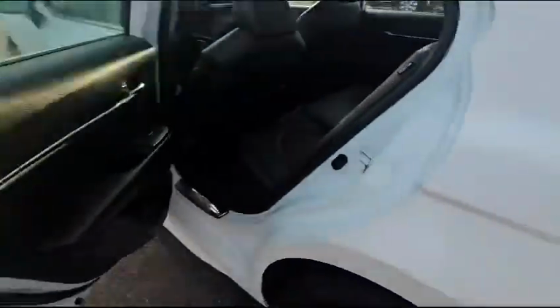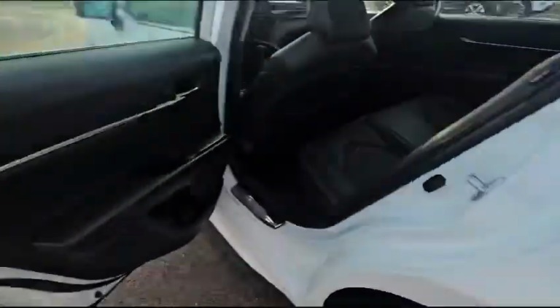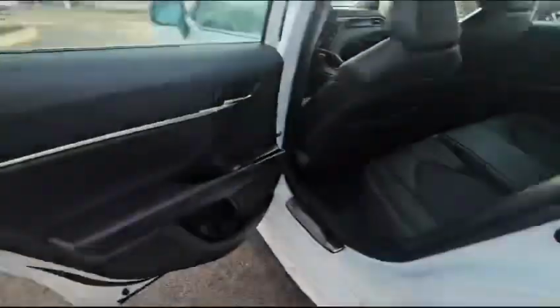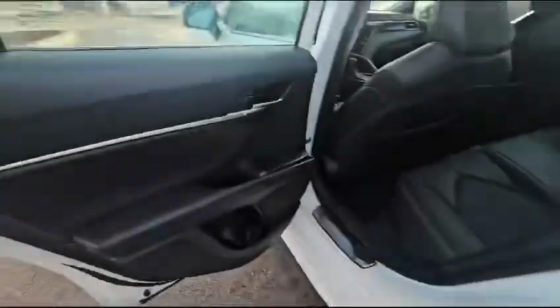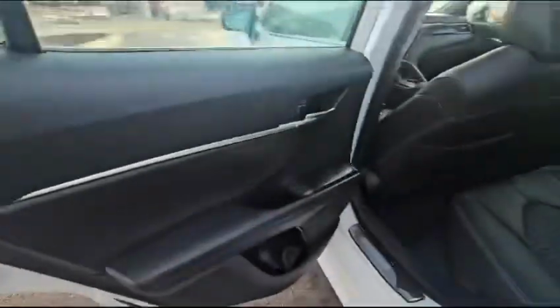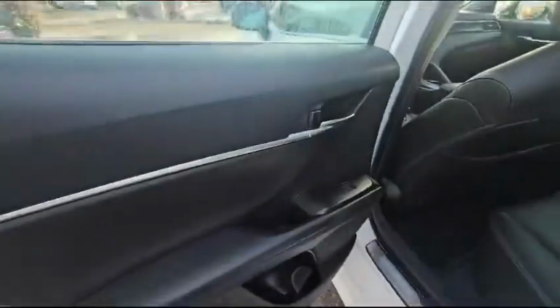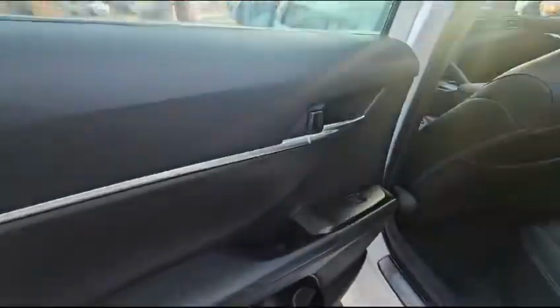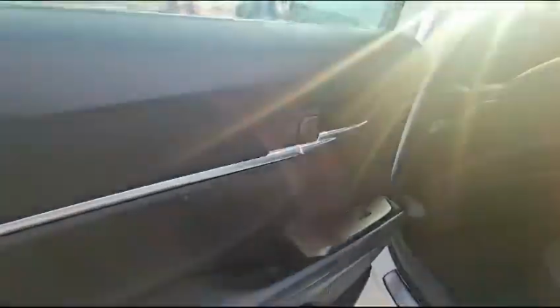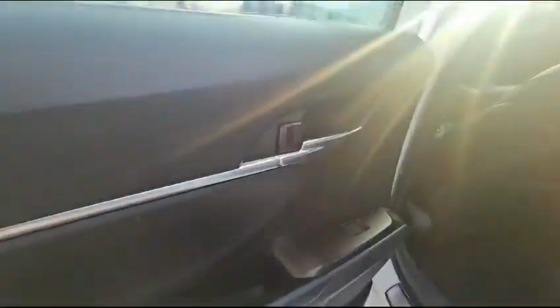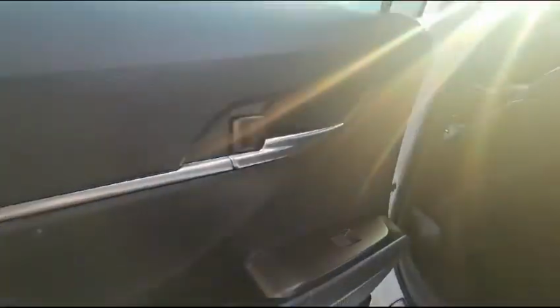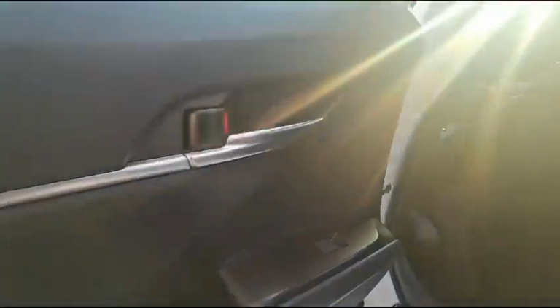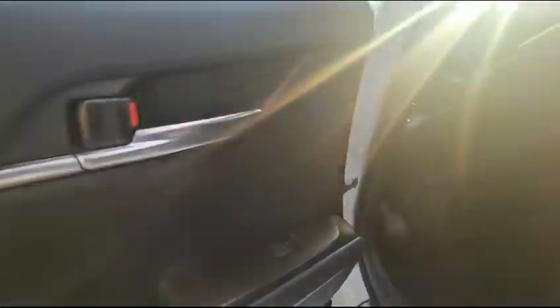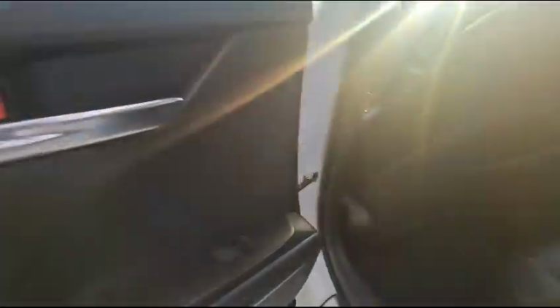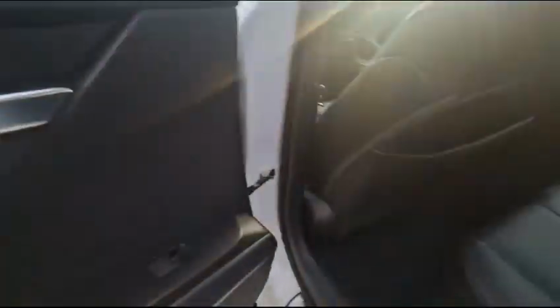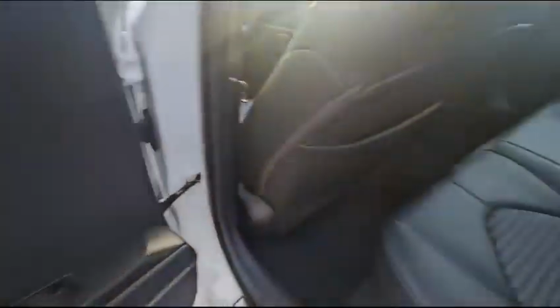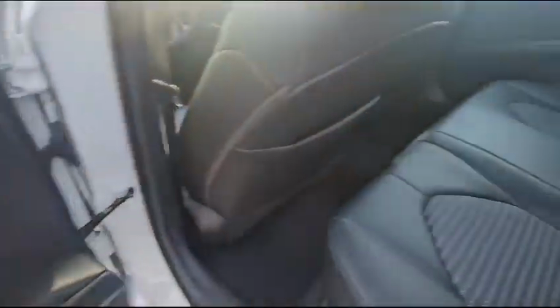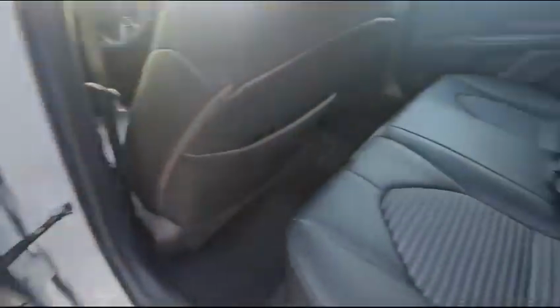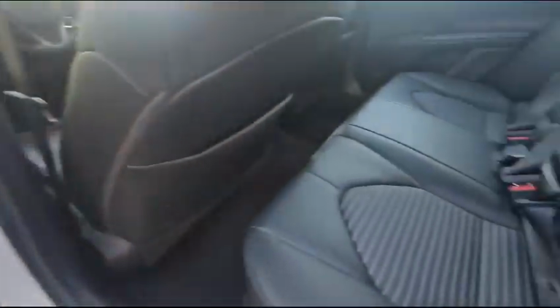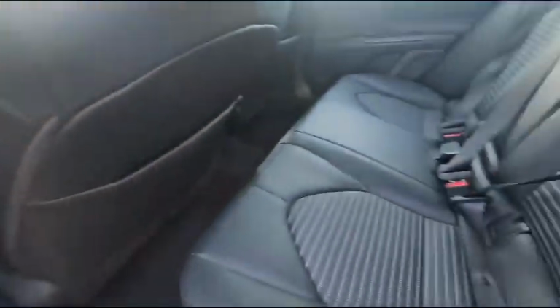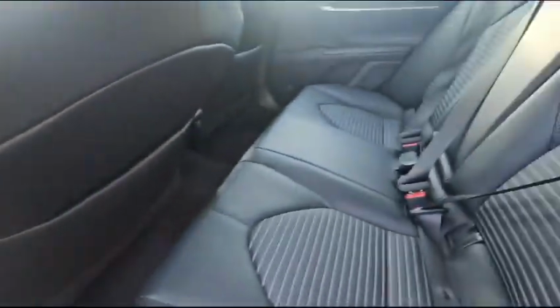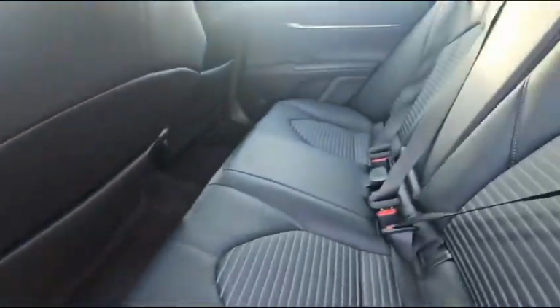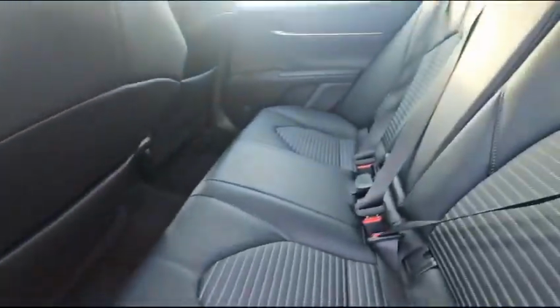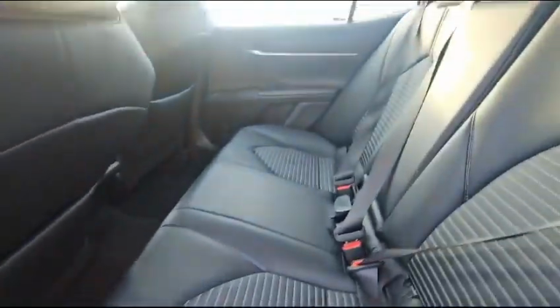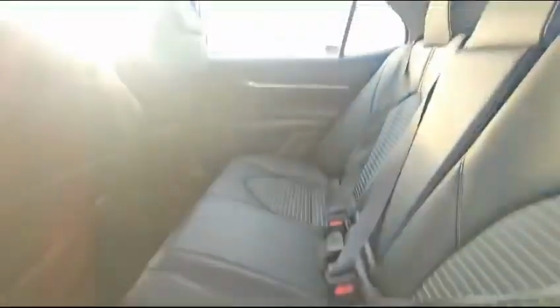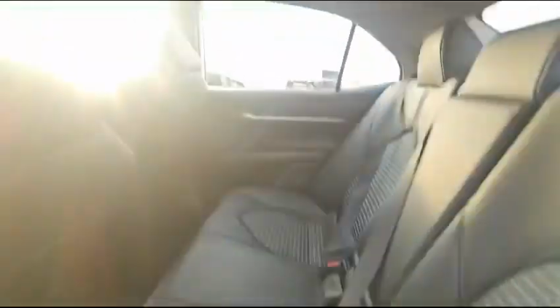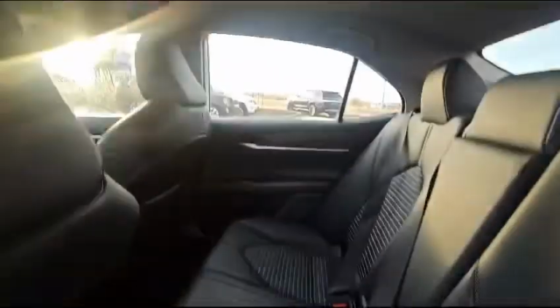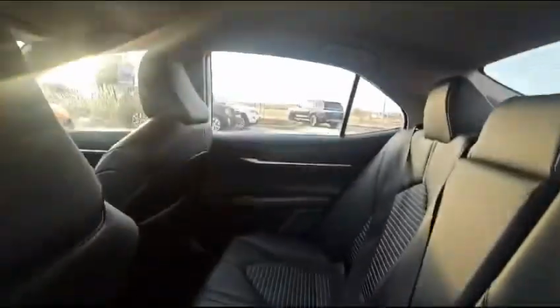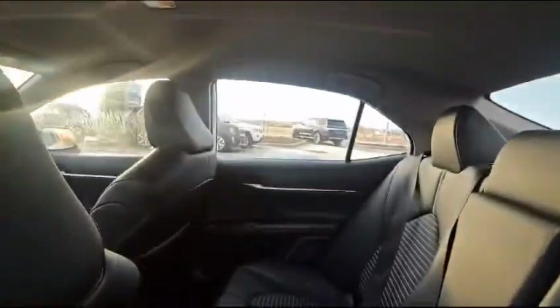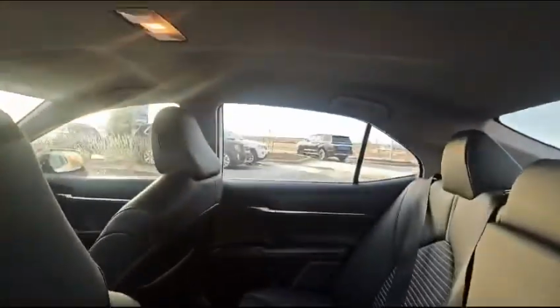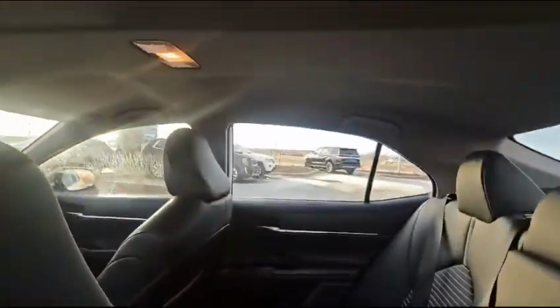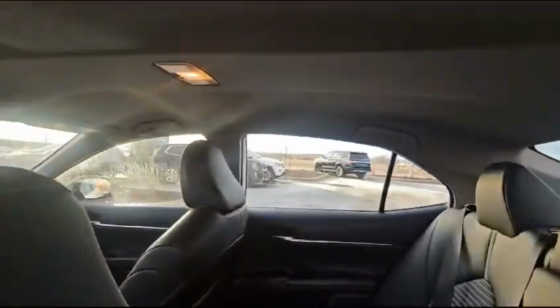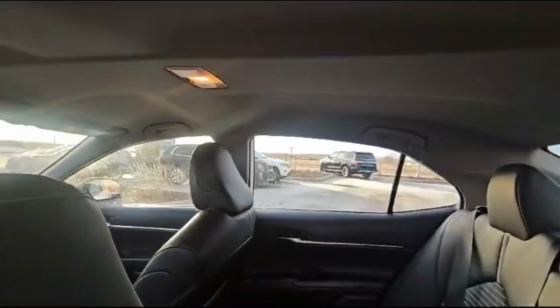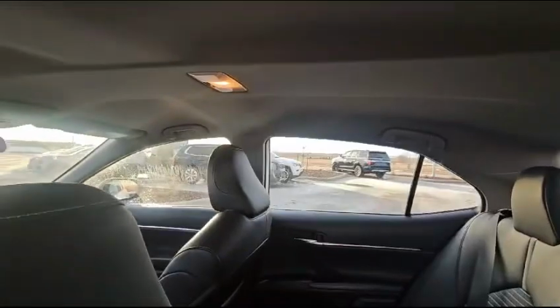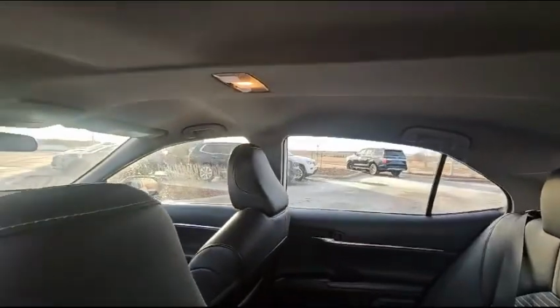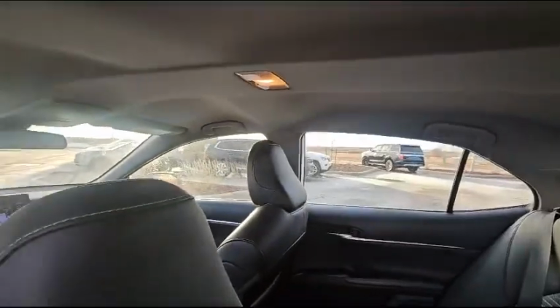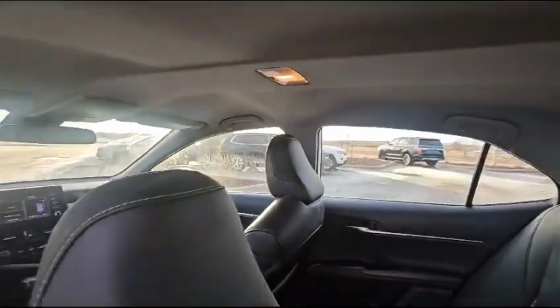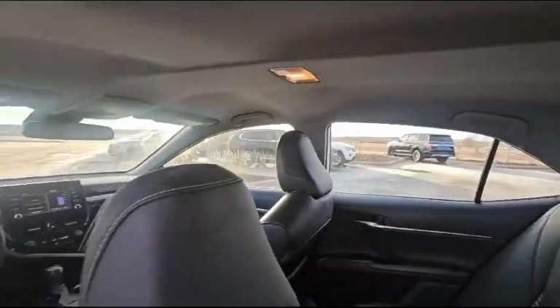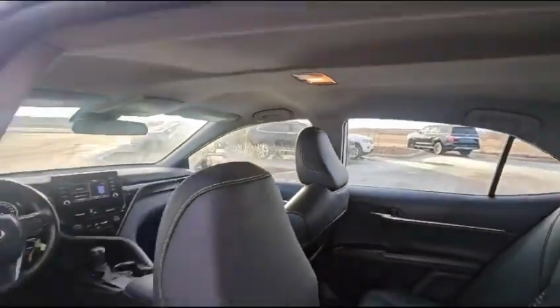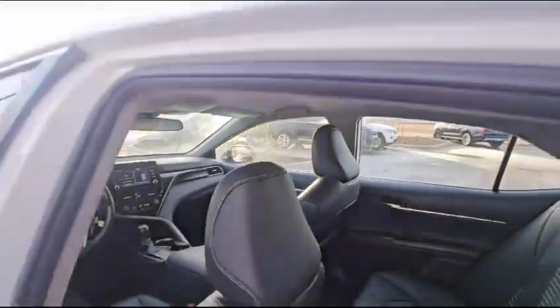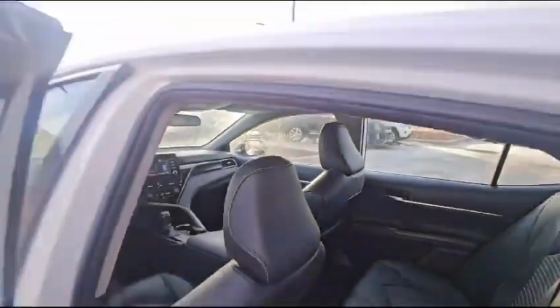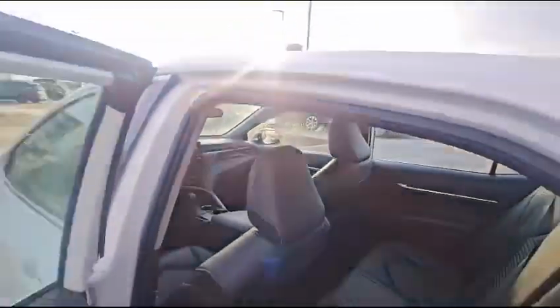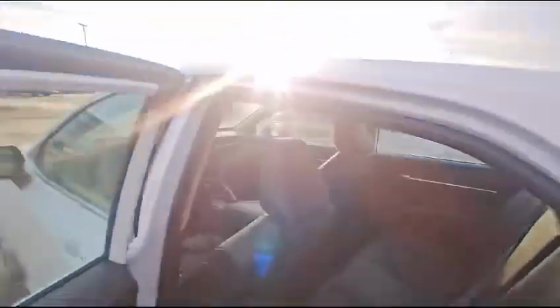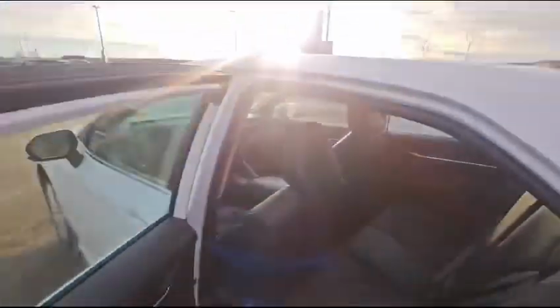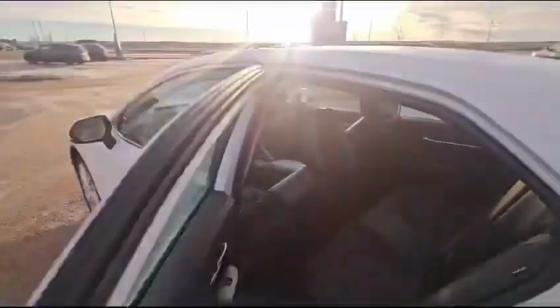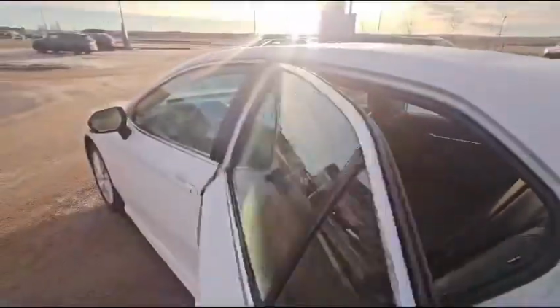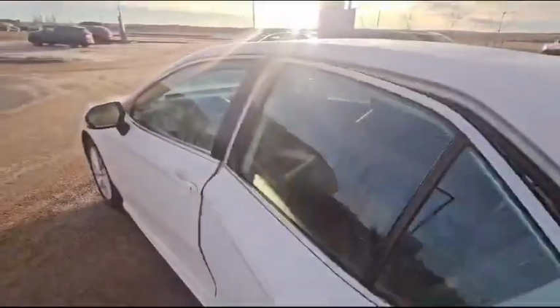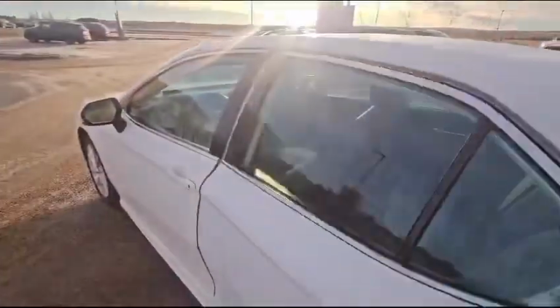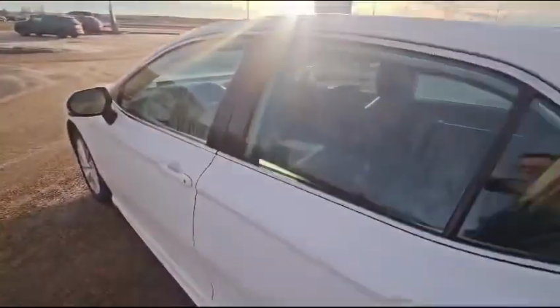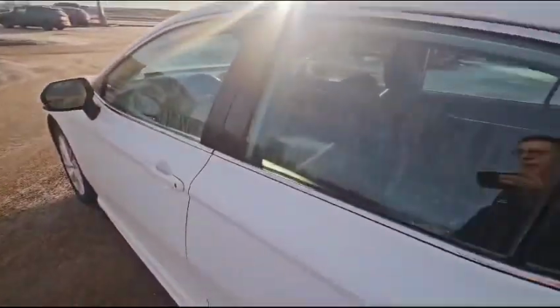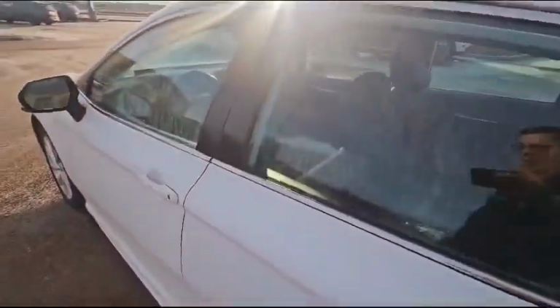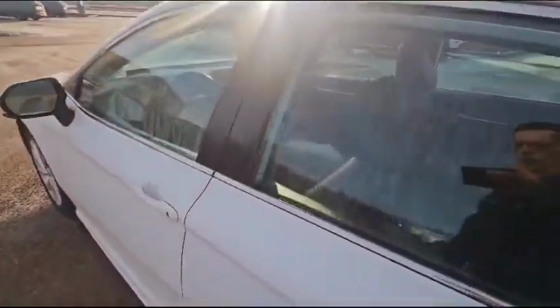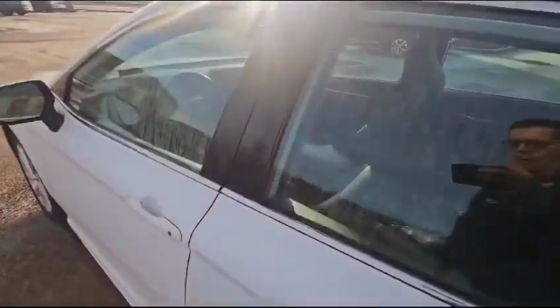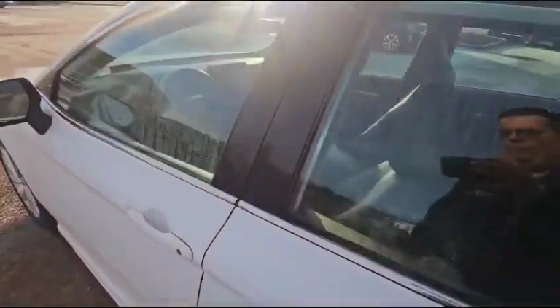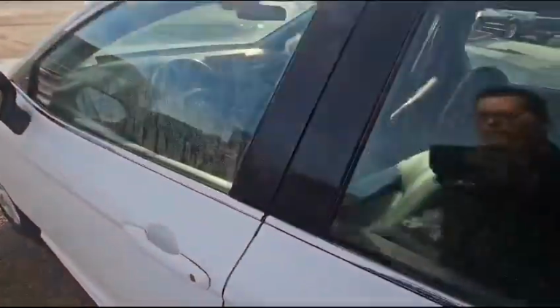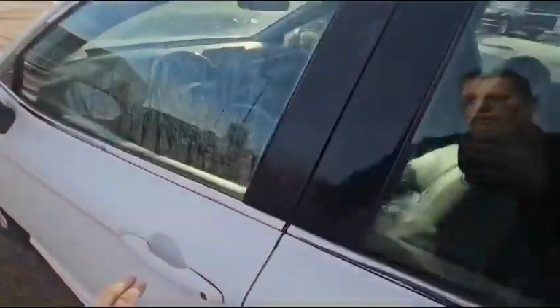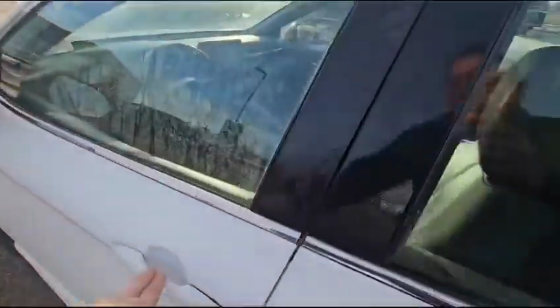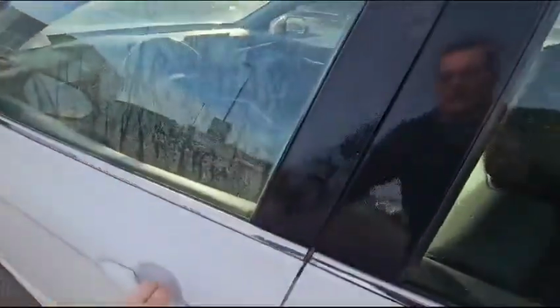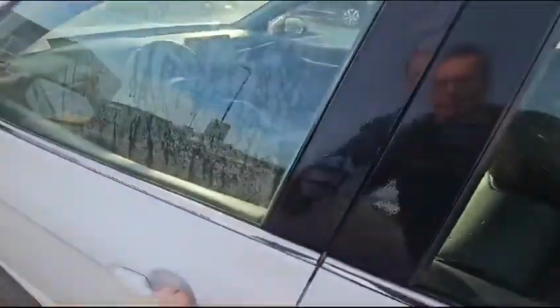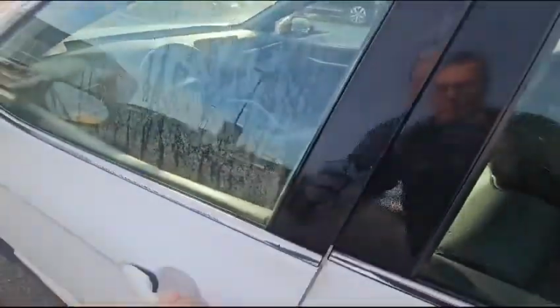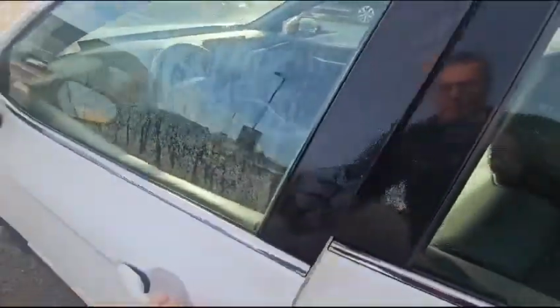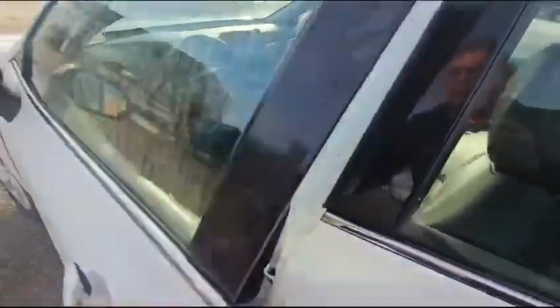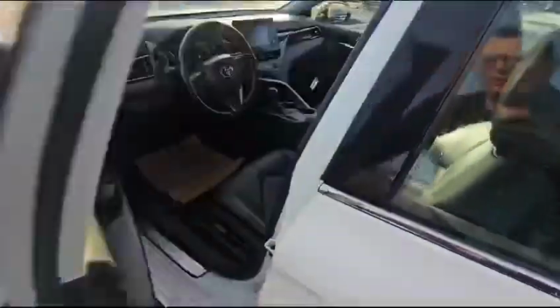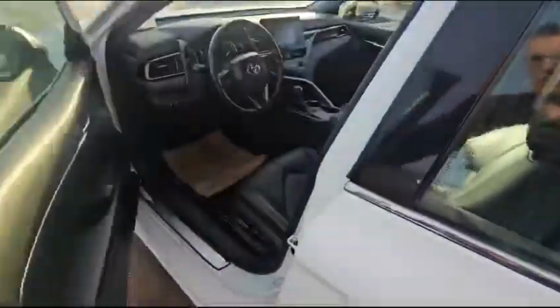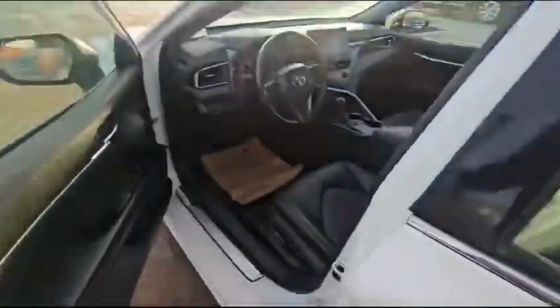We come back here and we have leather everywhere. This is a great looking car. Let's open up the front where you're going to spend most of your time.